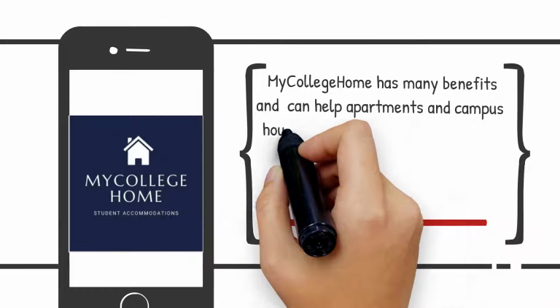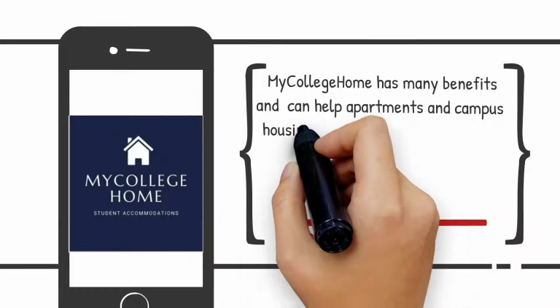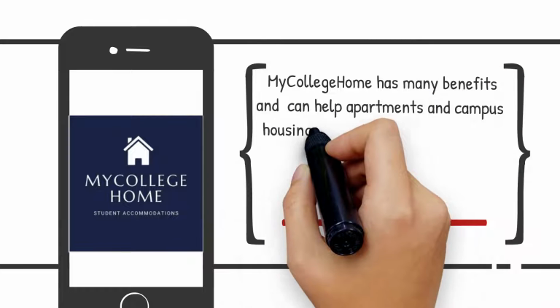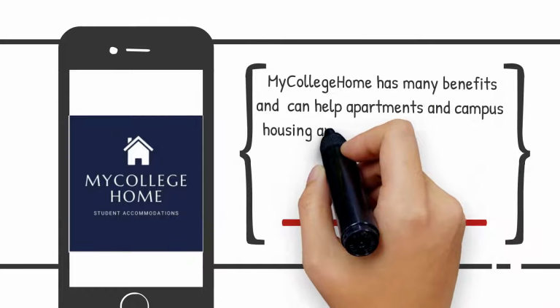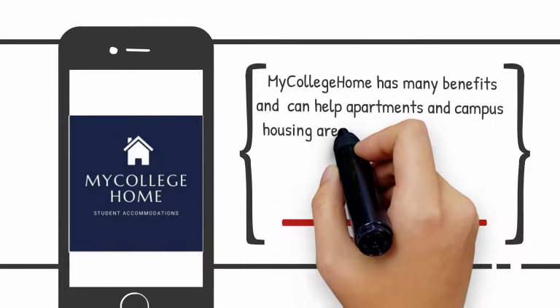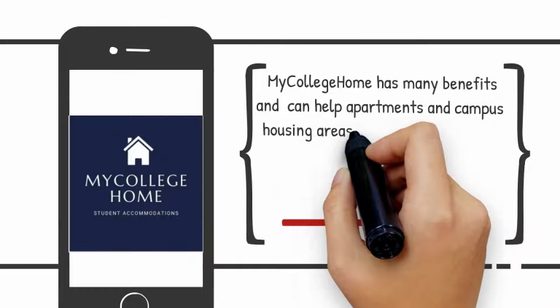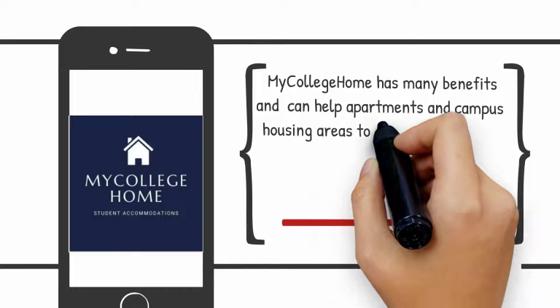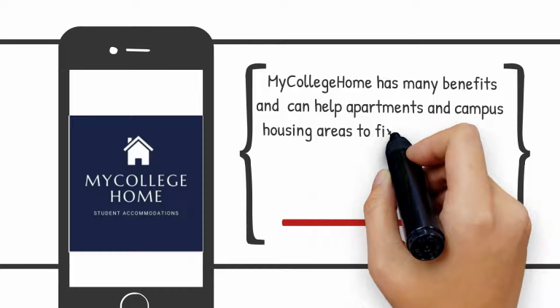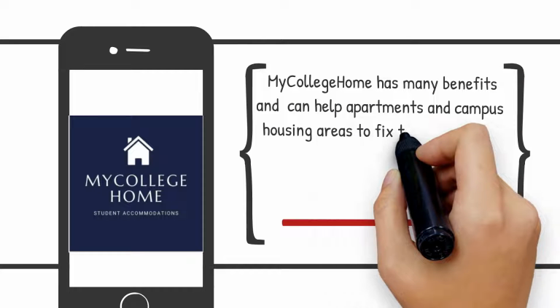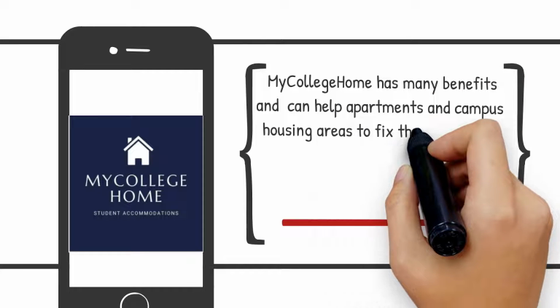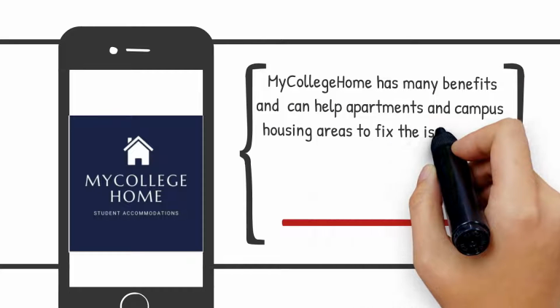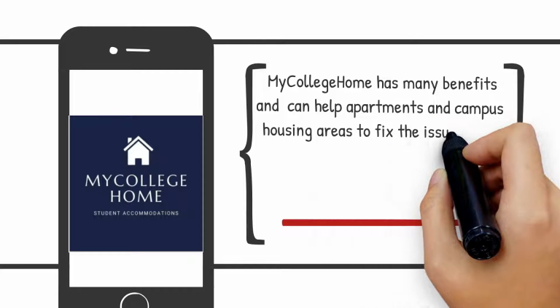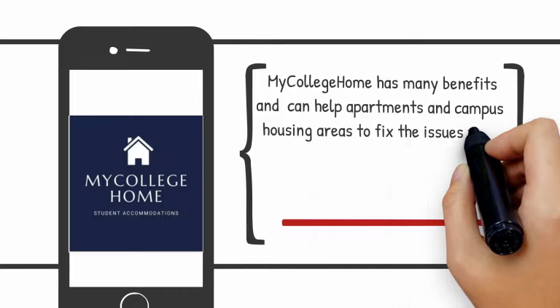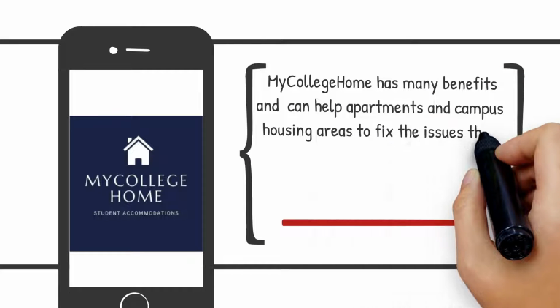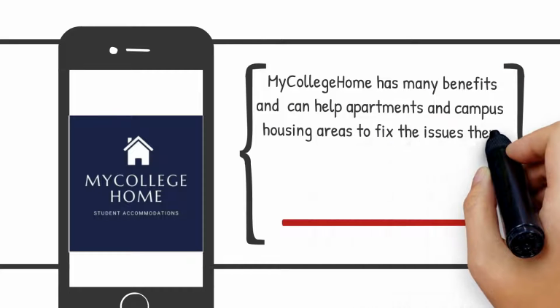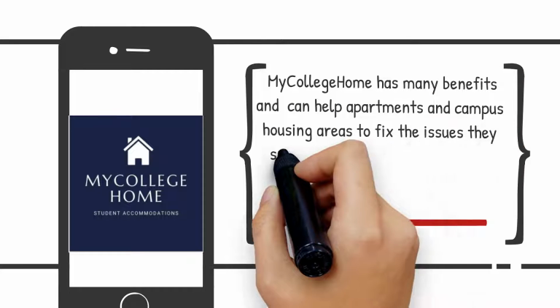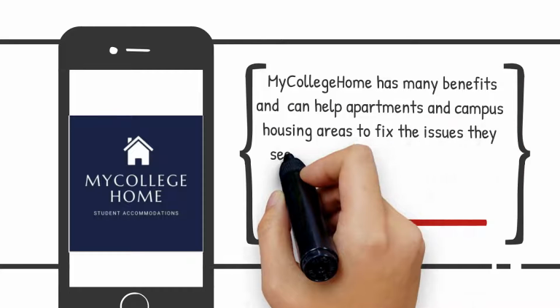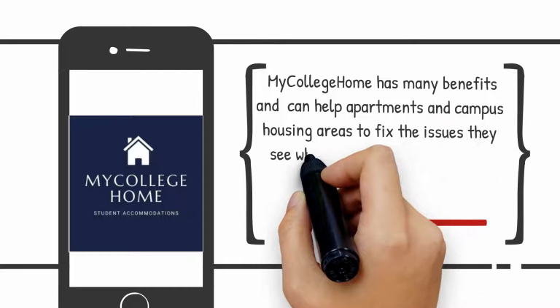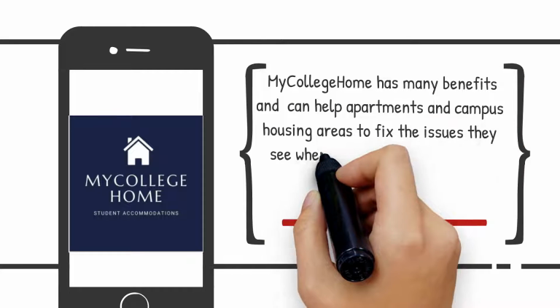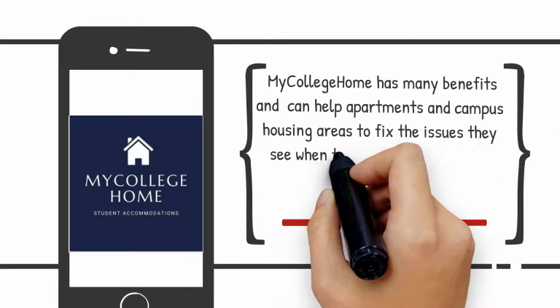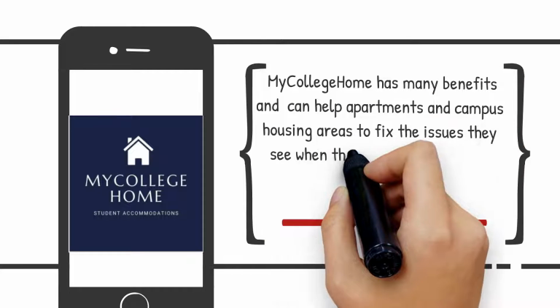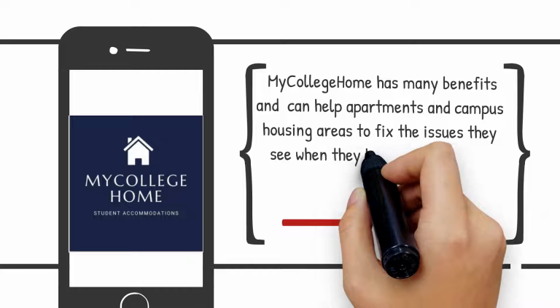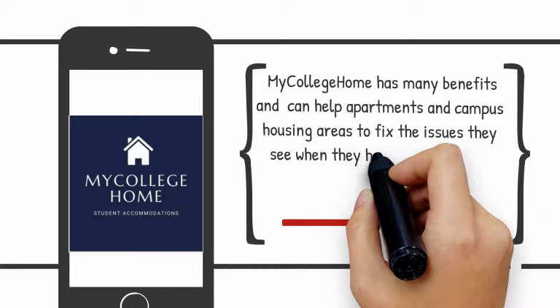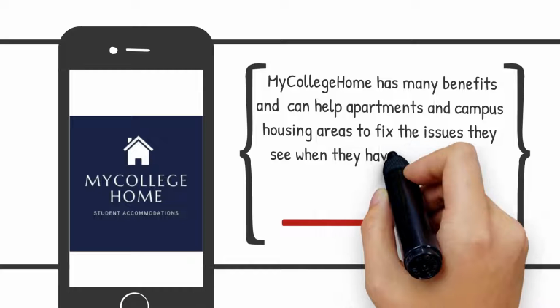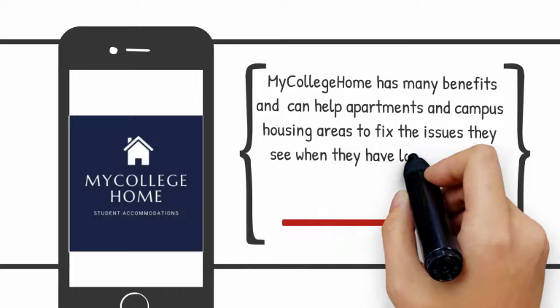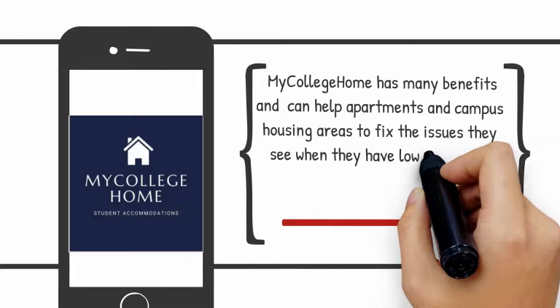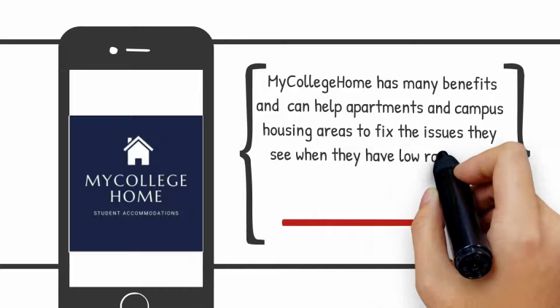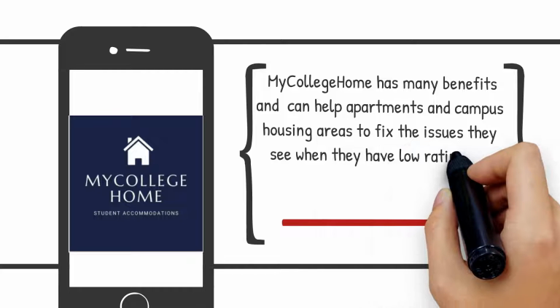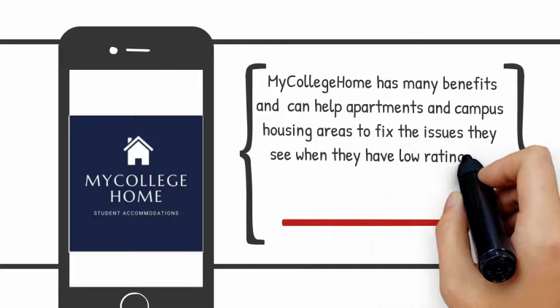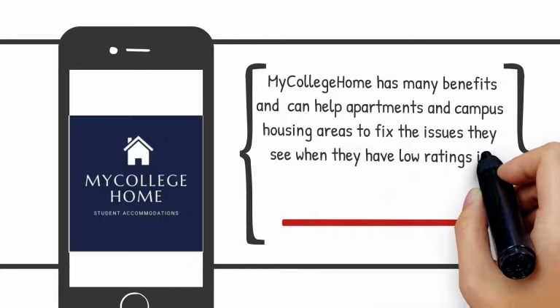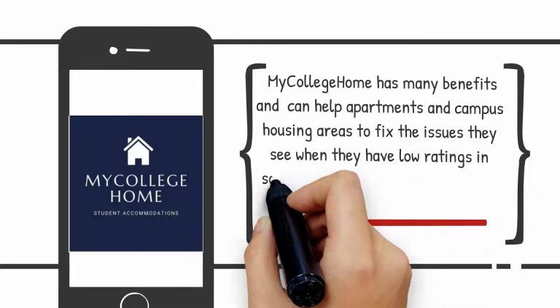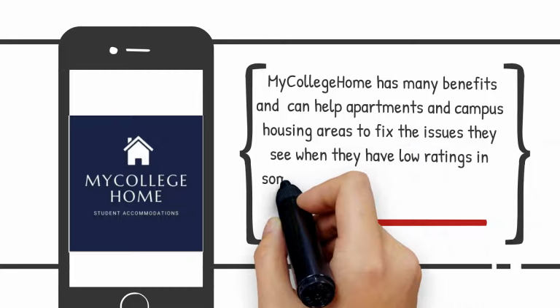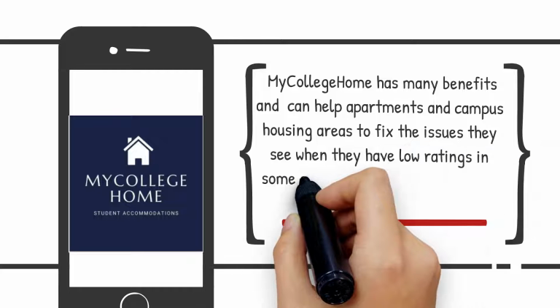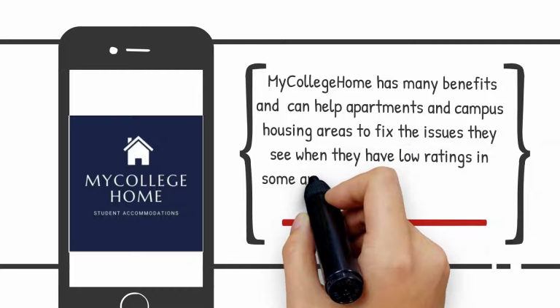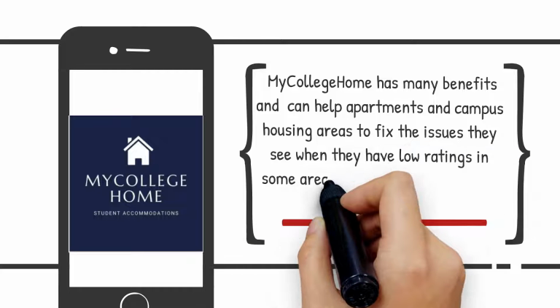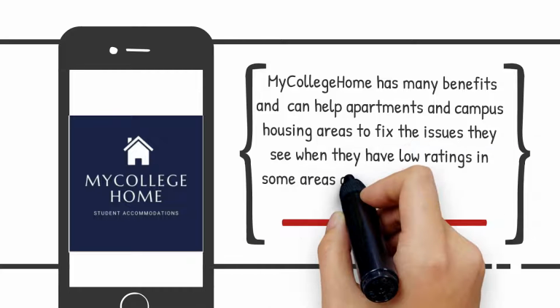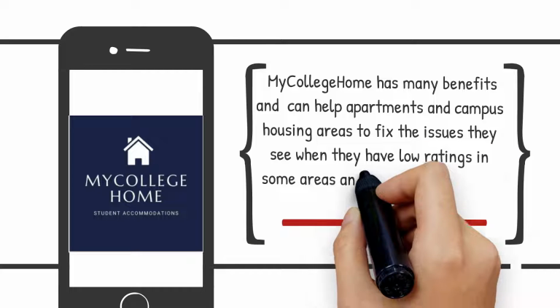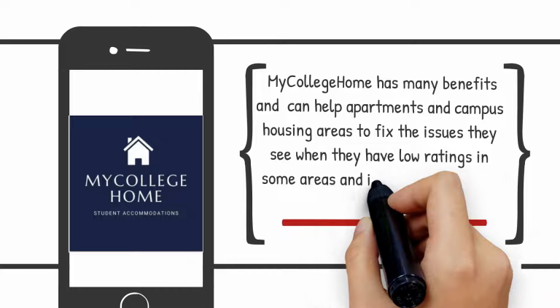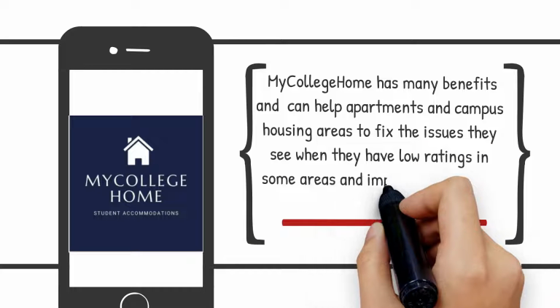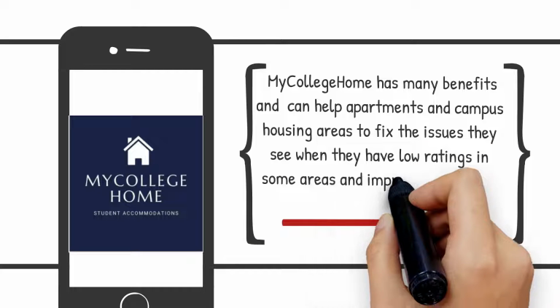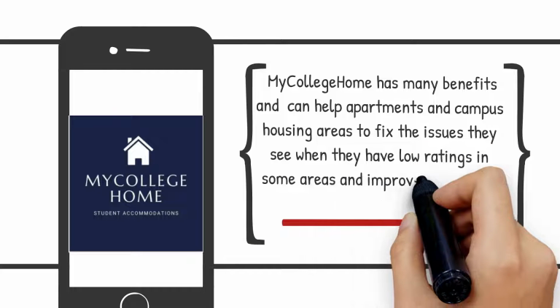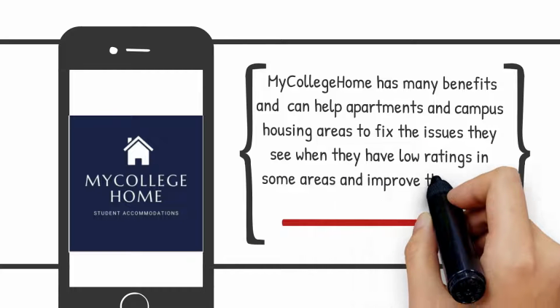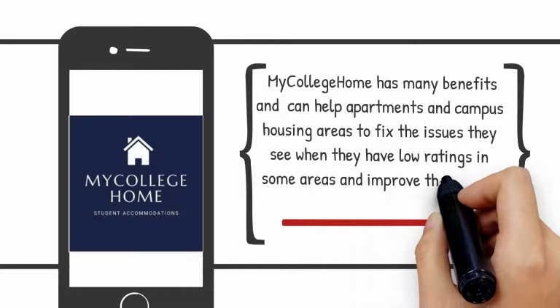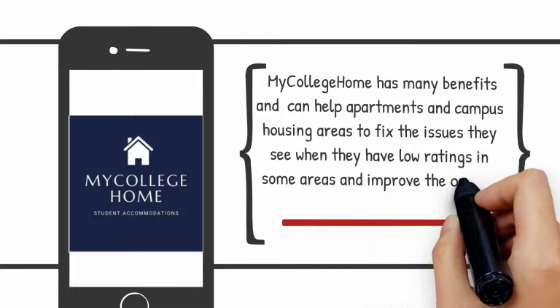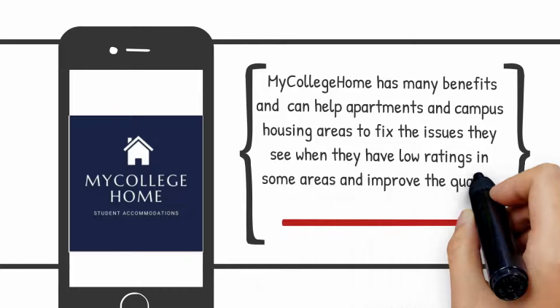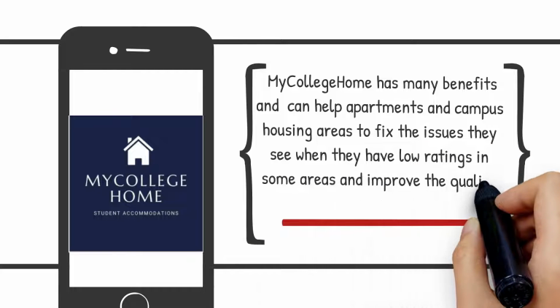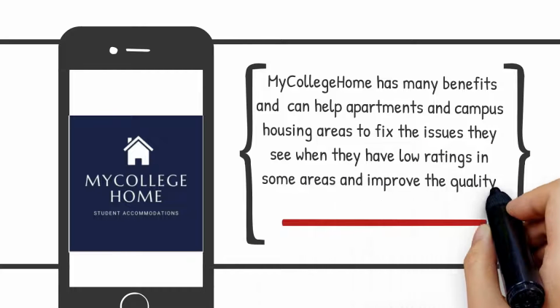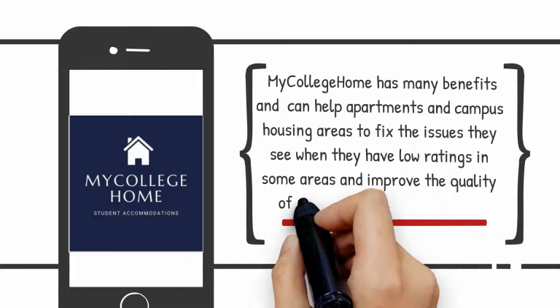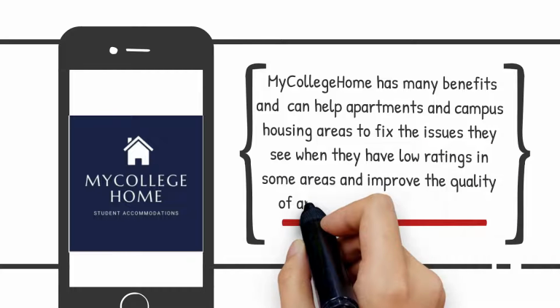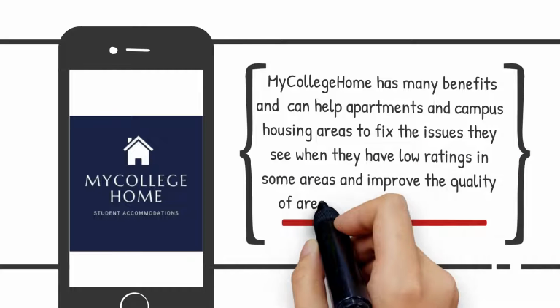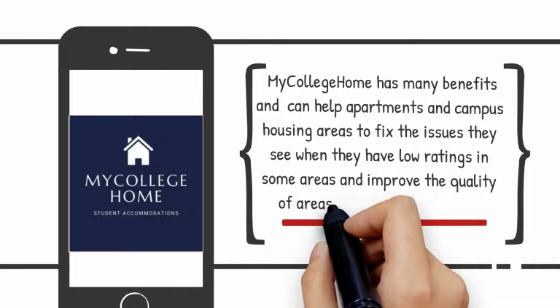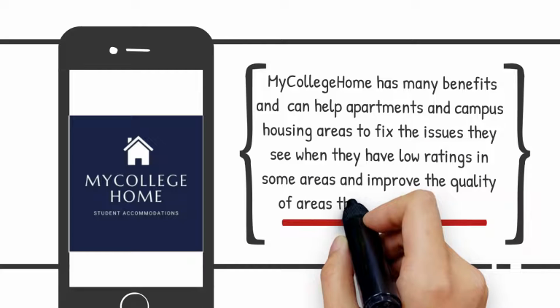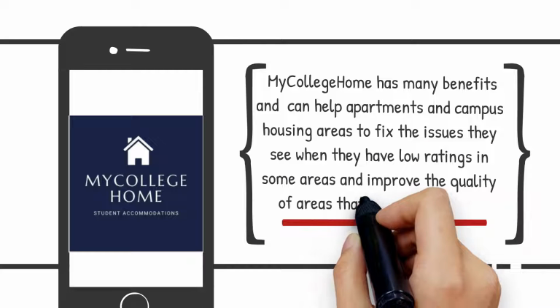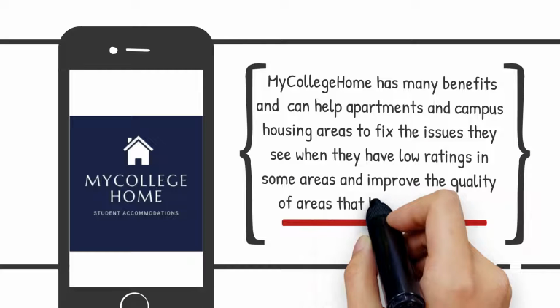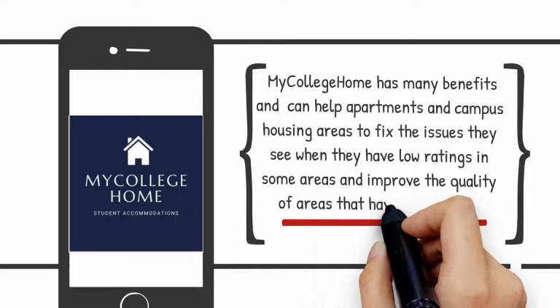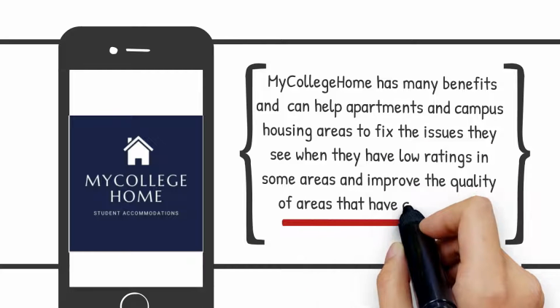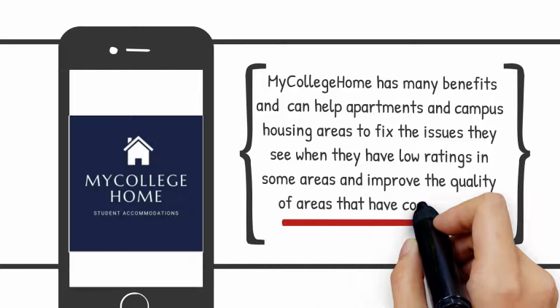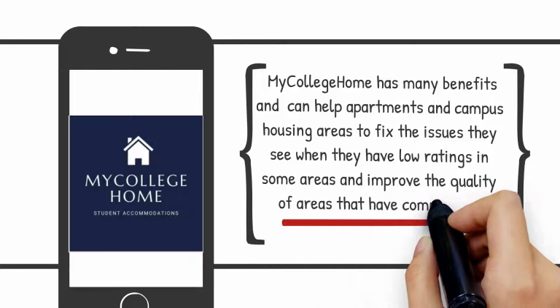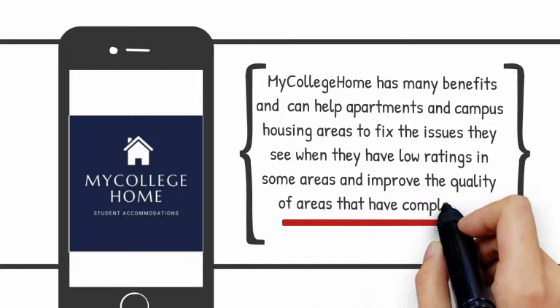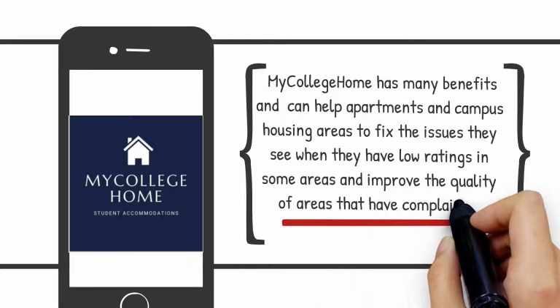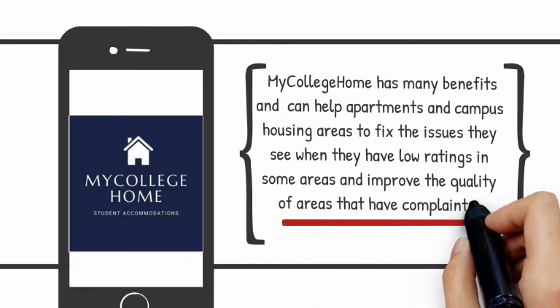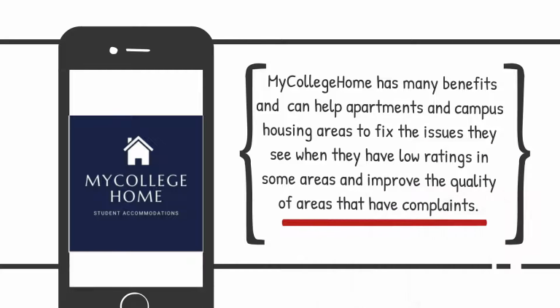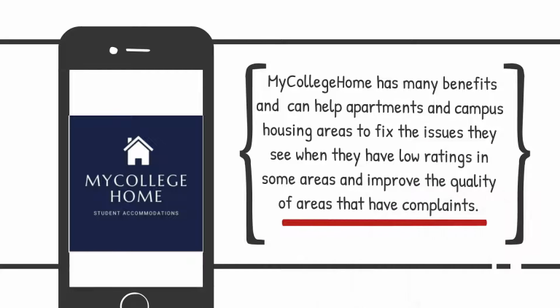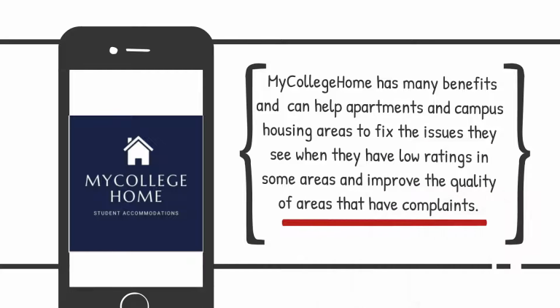My College Home has many benefits and can help apartments and campus housing areas fix the issues where they have low ratings in some areas and improve the quality of areas that have complaints.